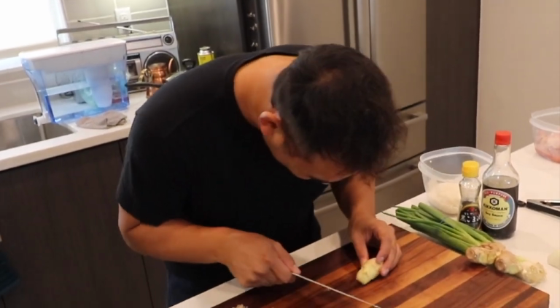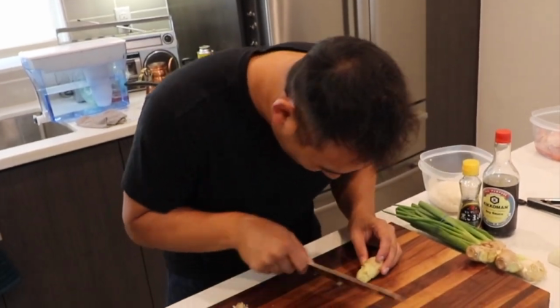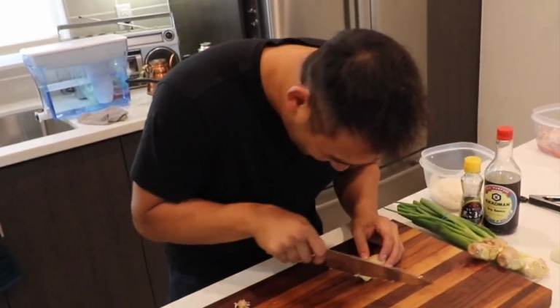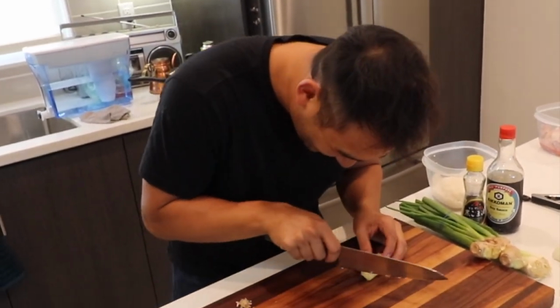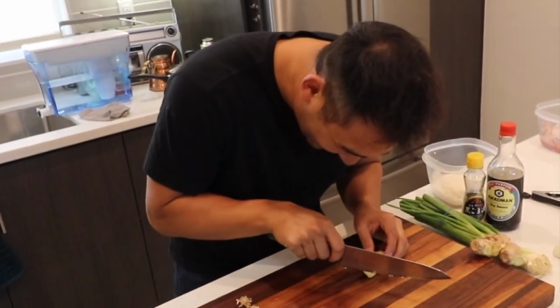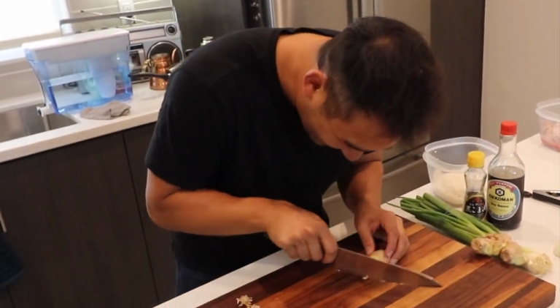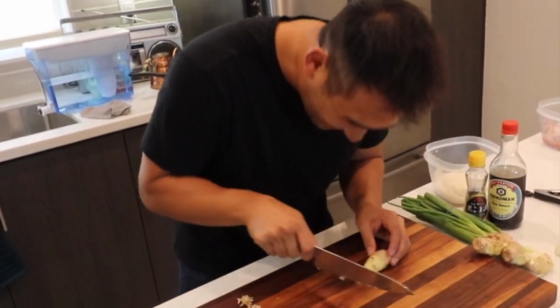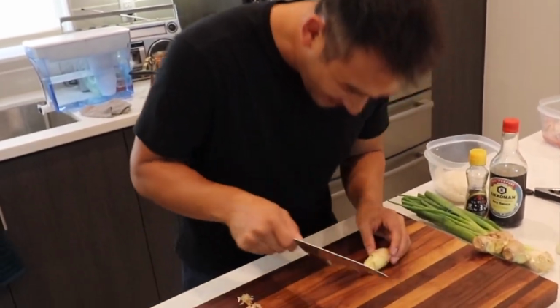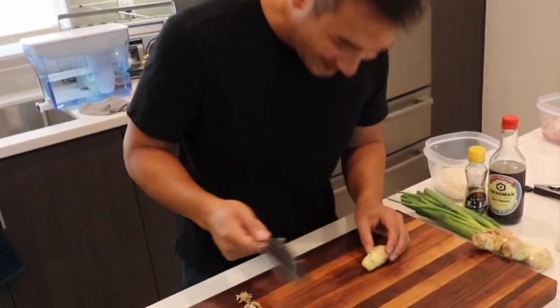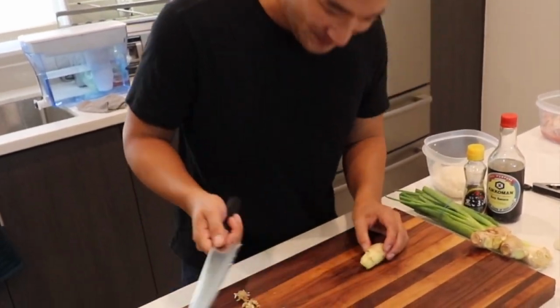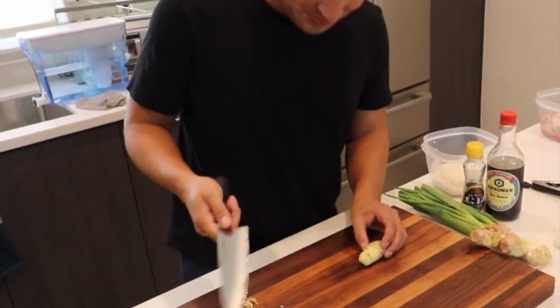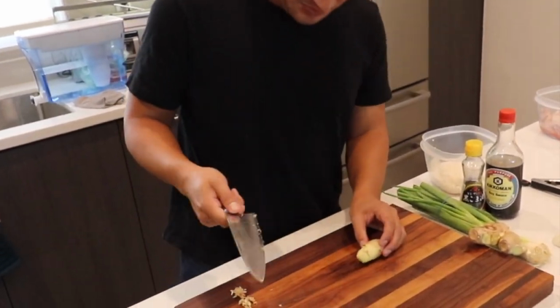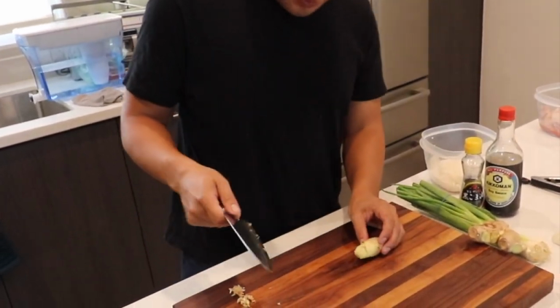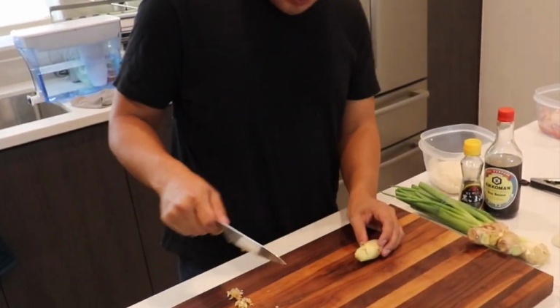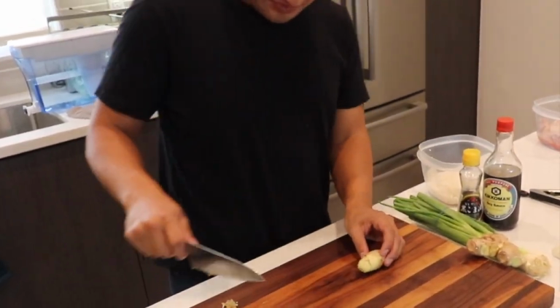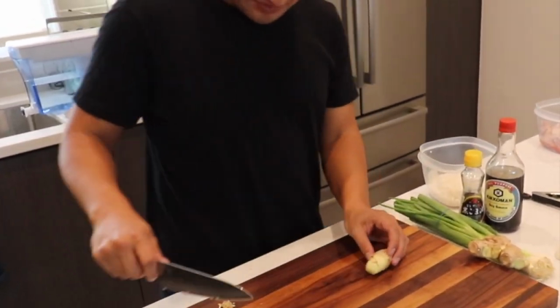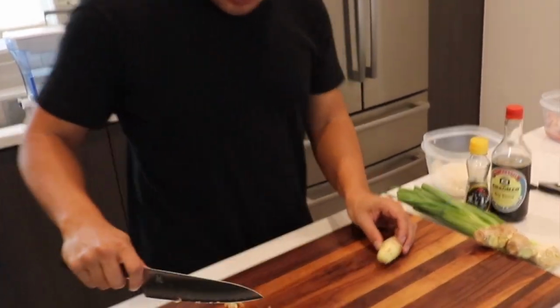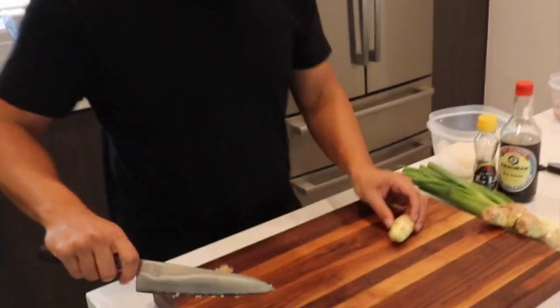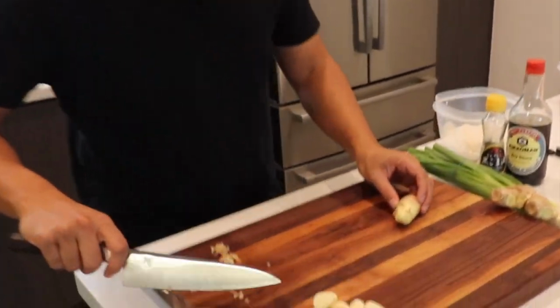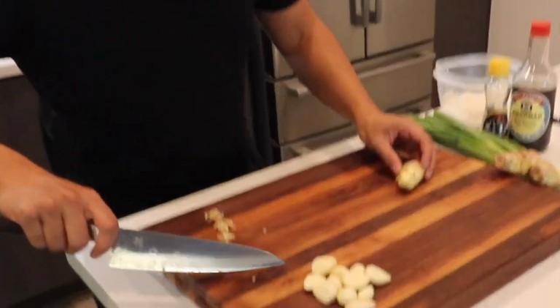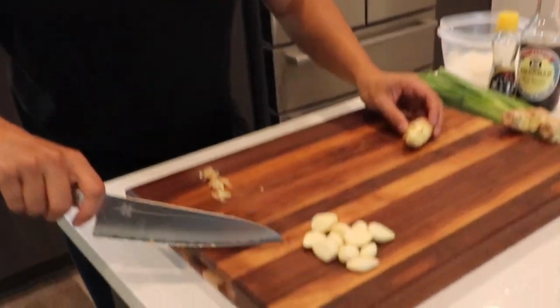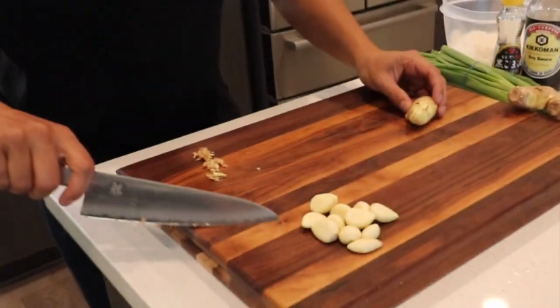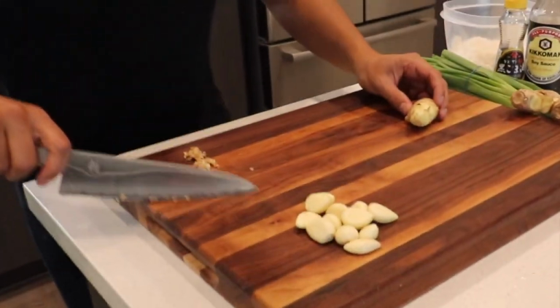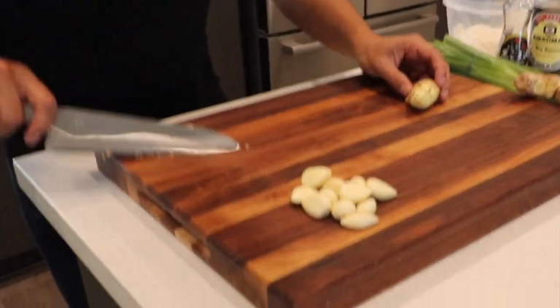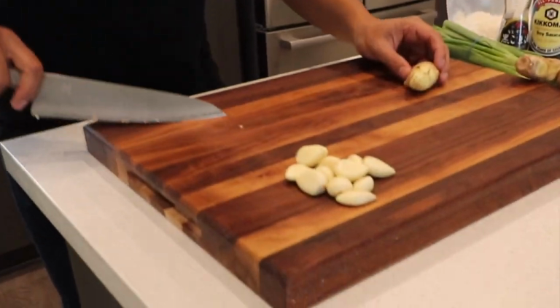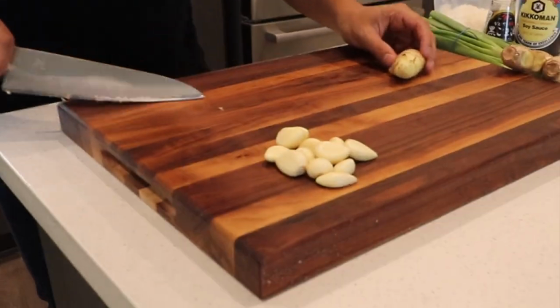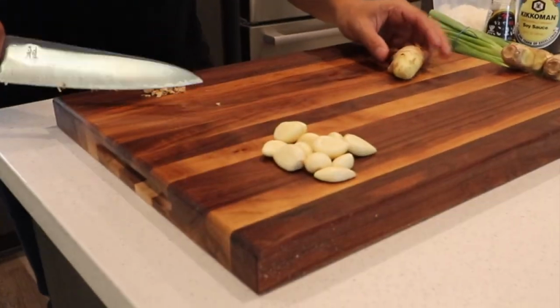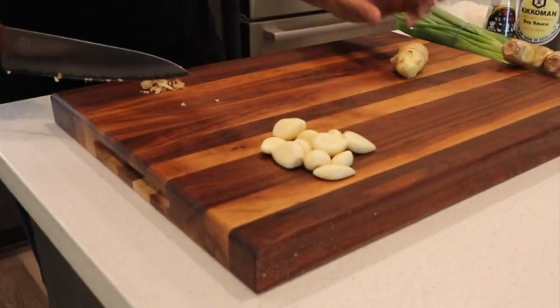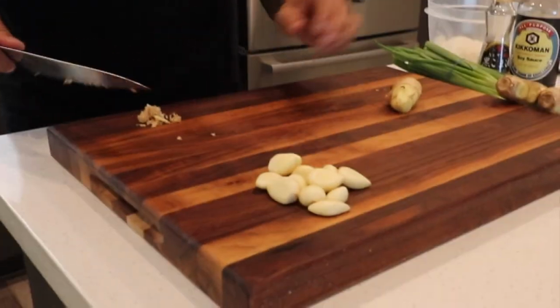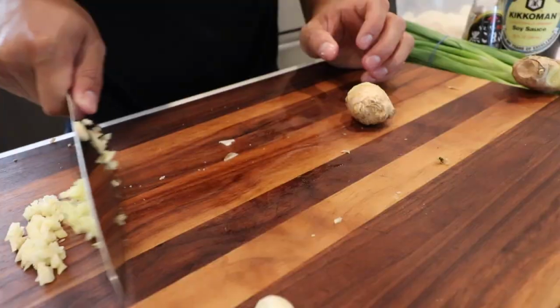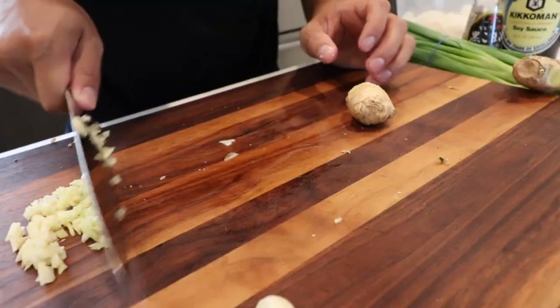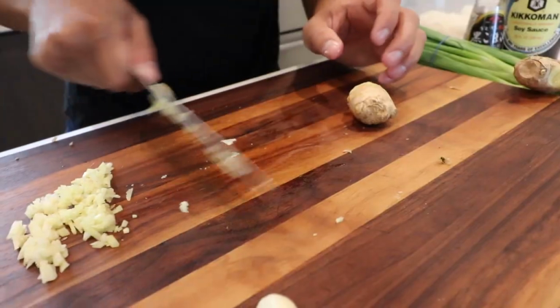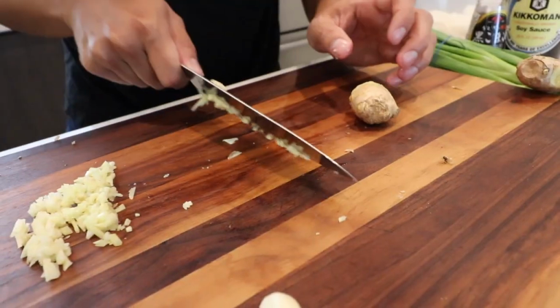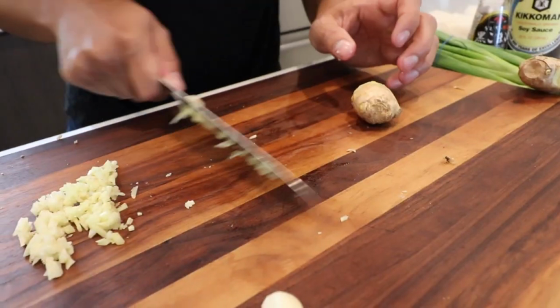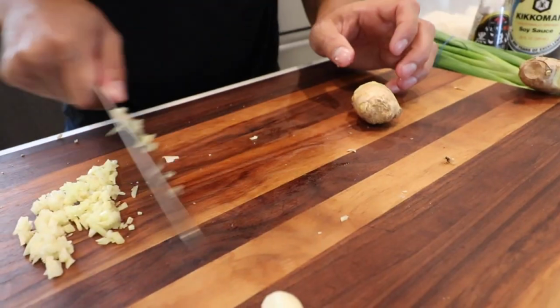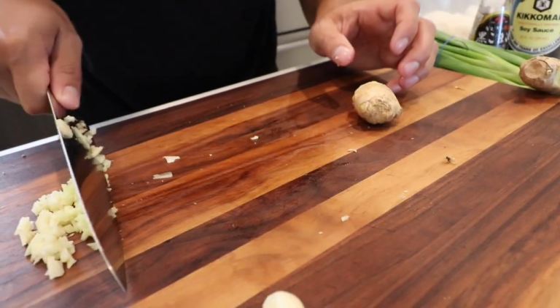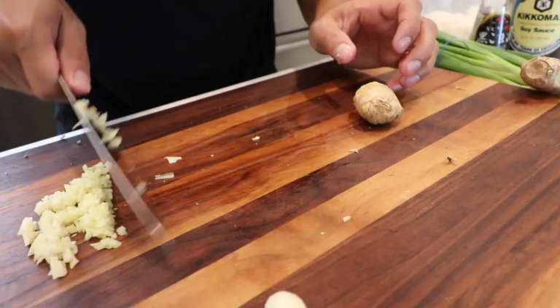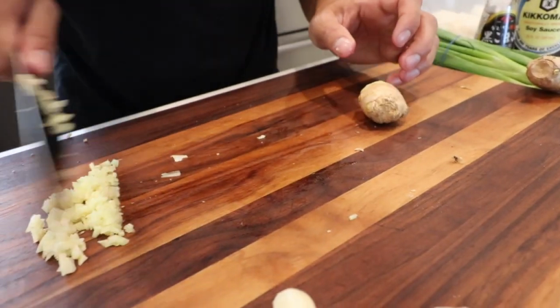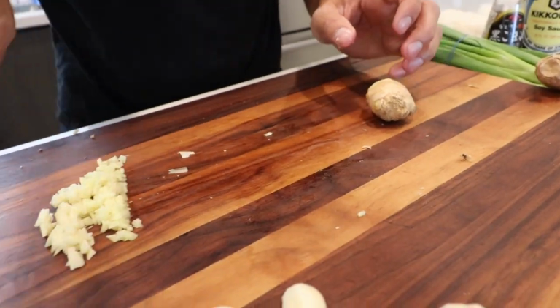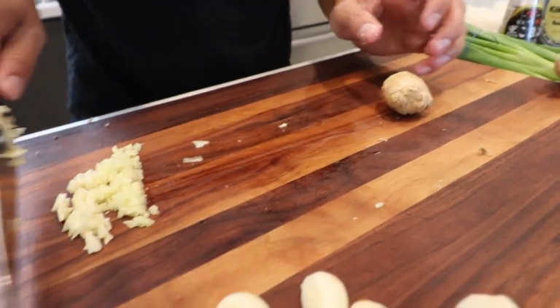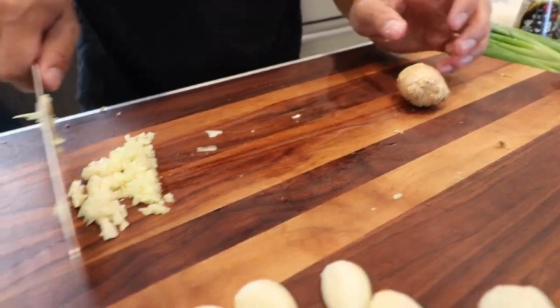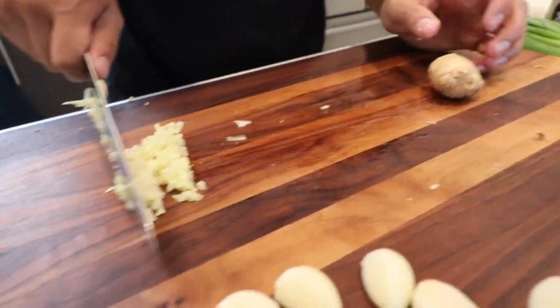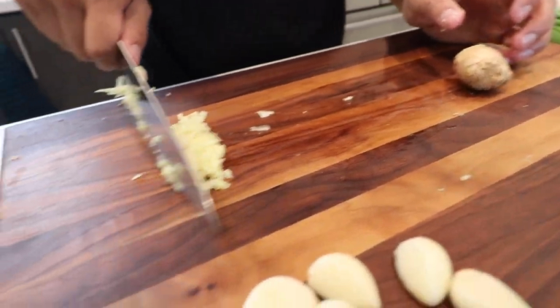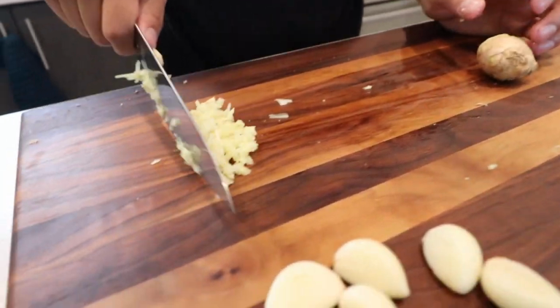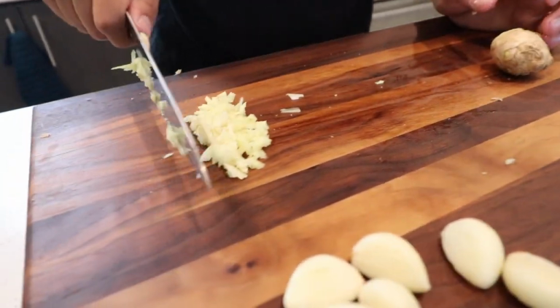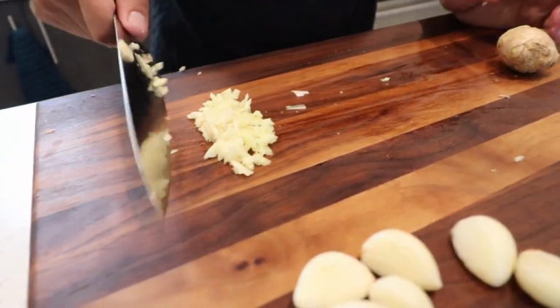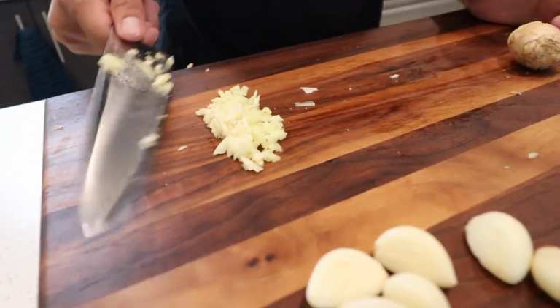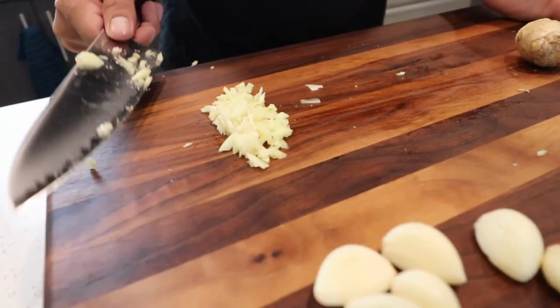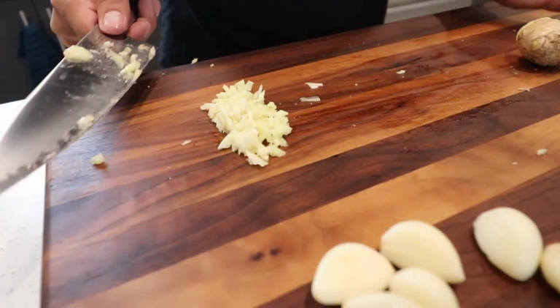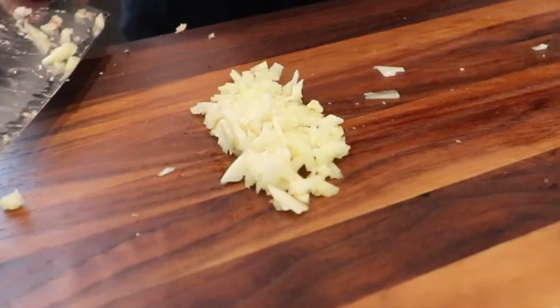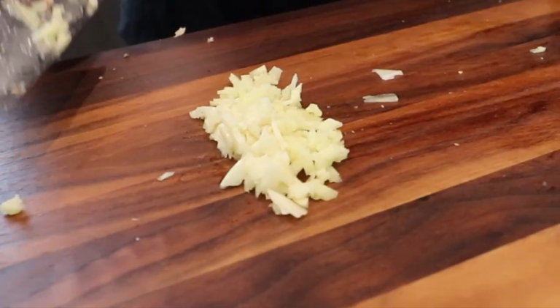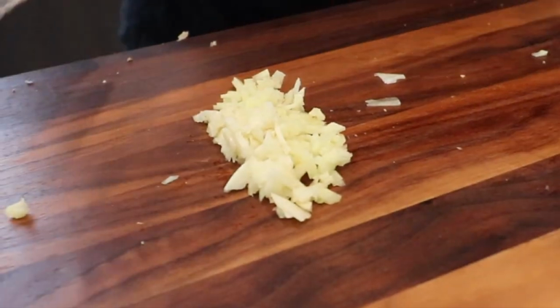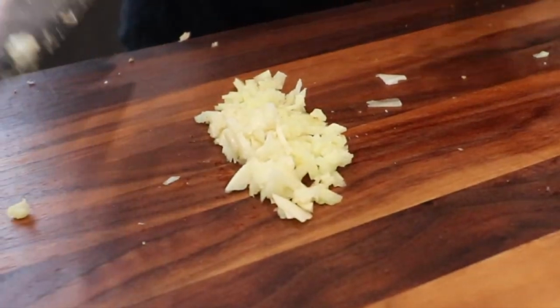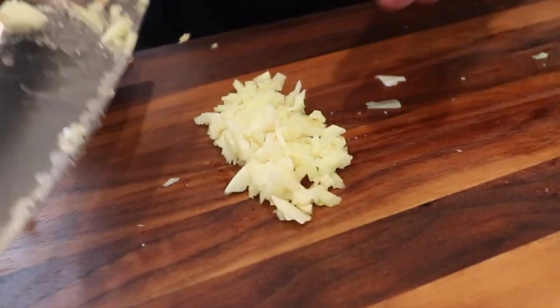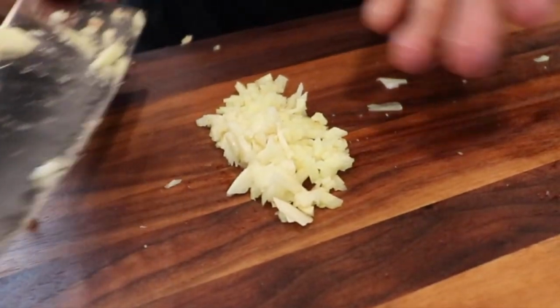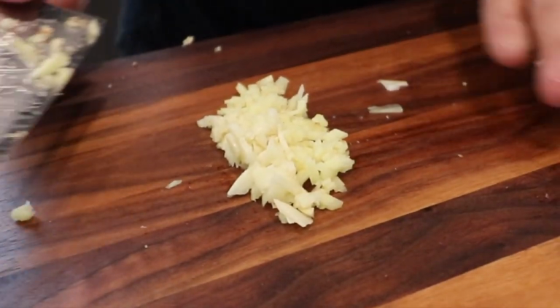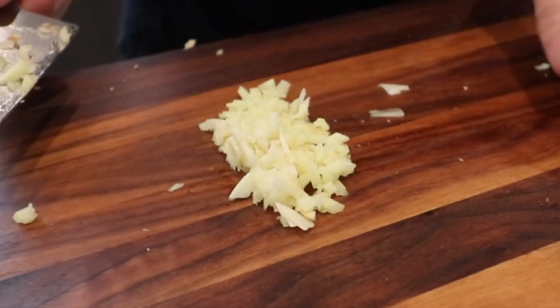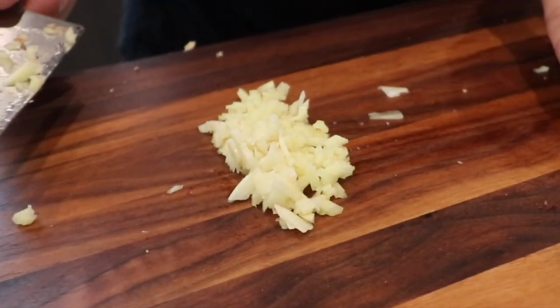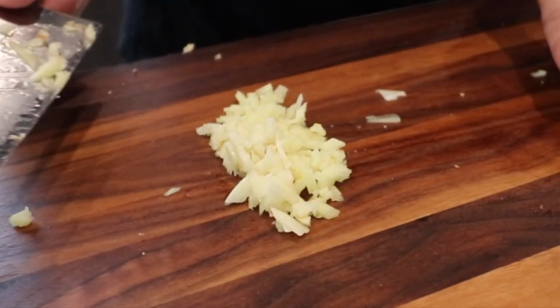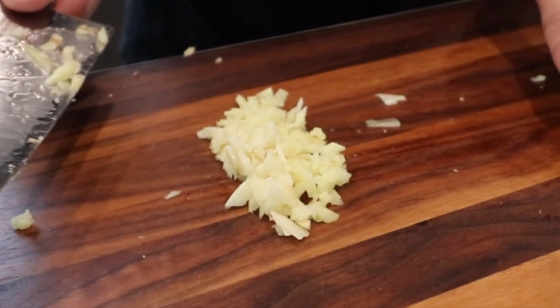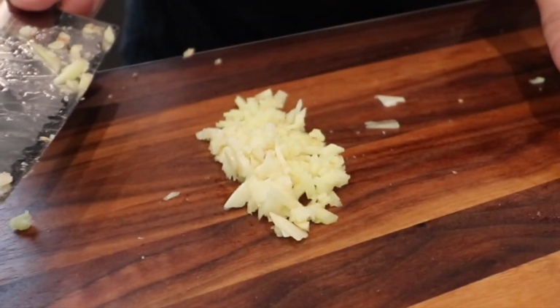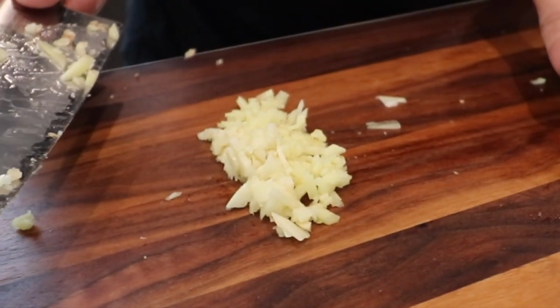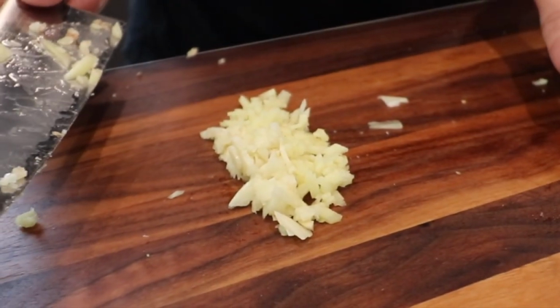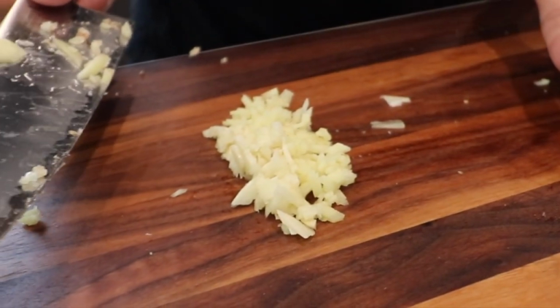Alright, so there — we finished our mincing. And now we're going to move on to the garlic.